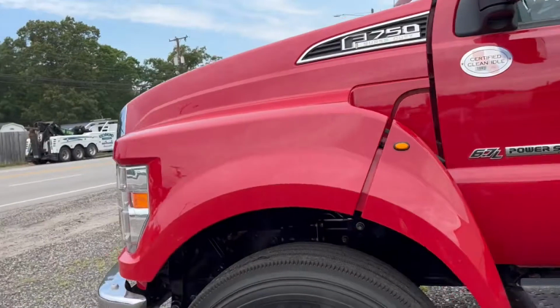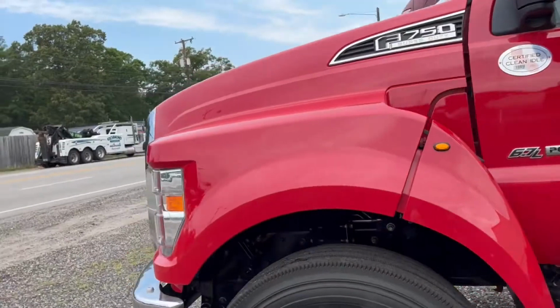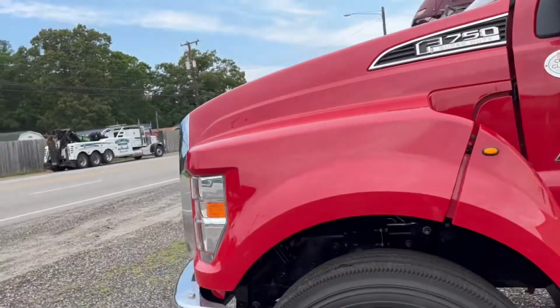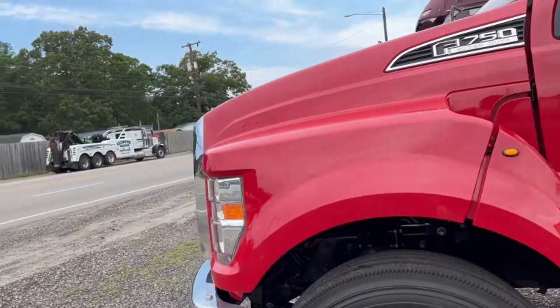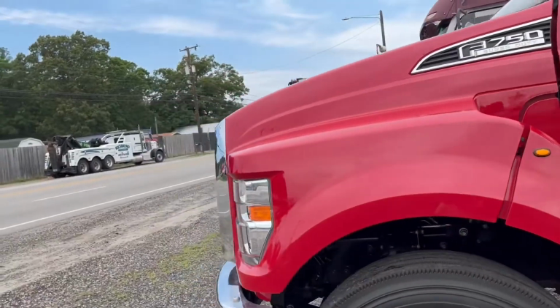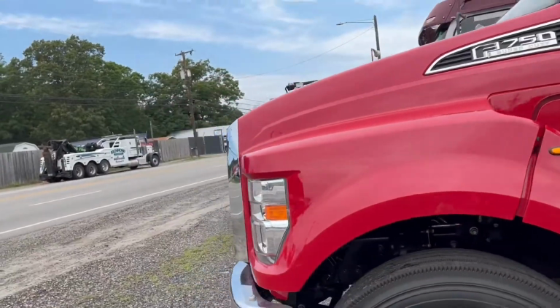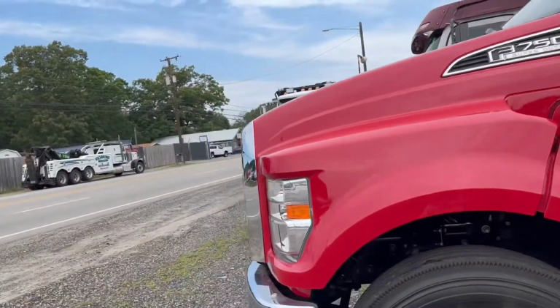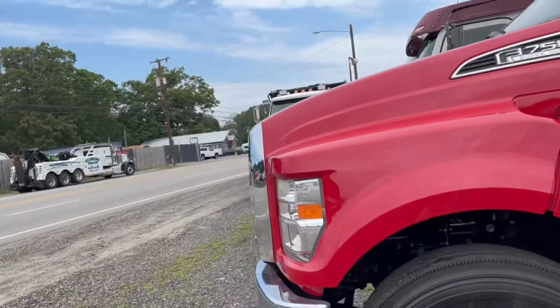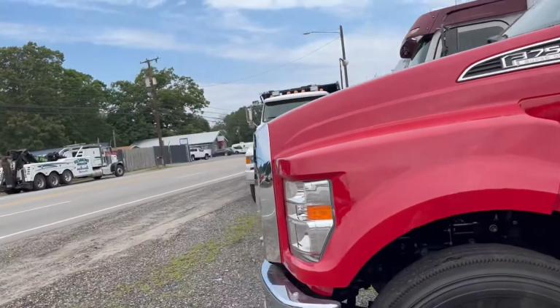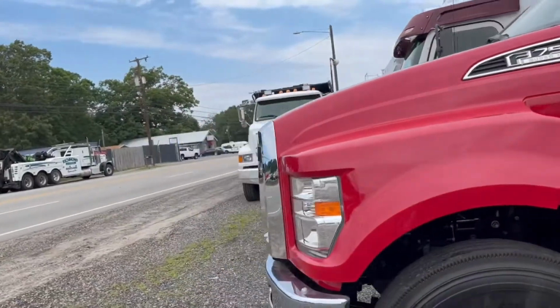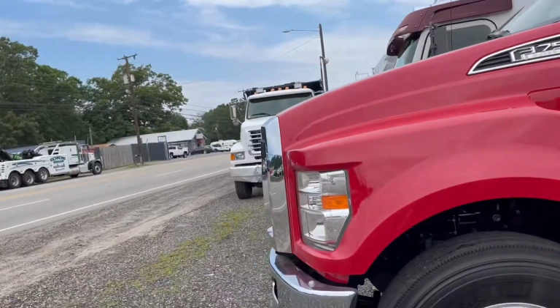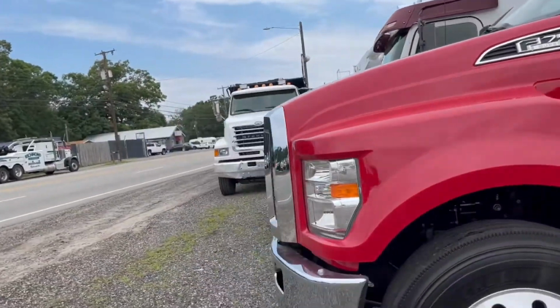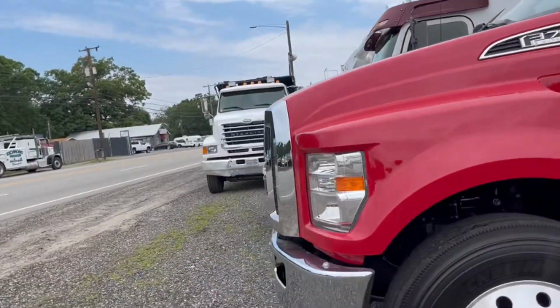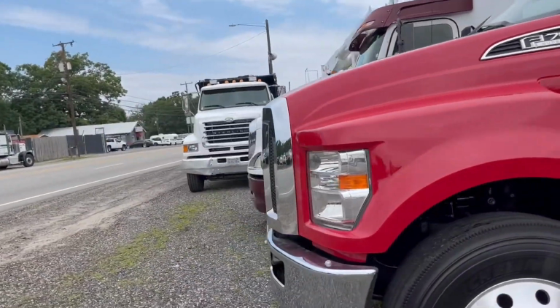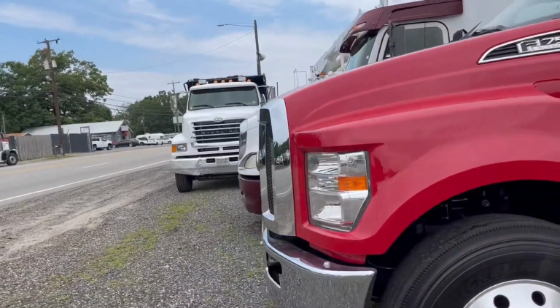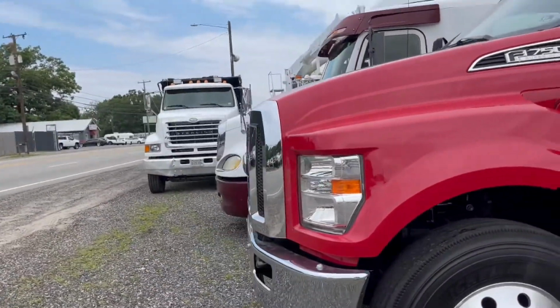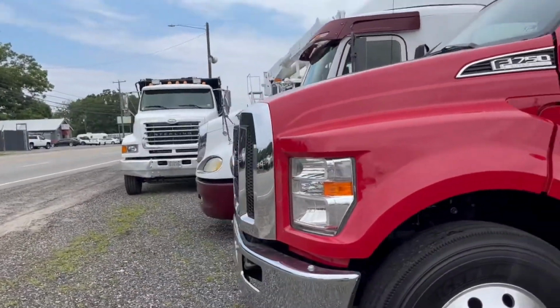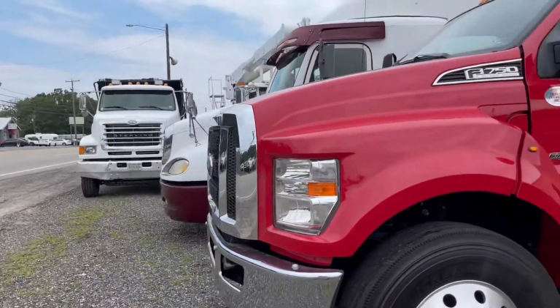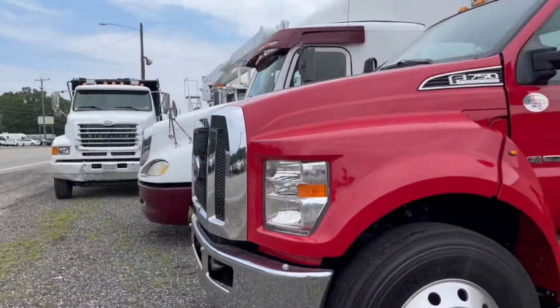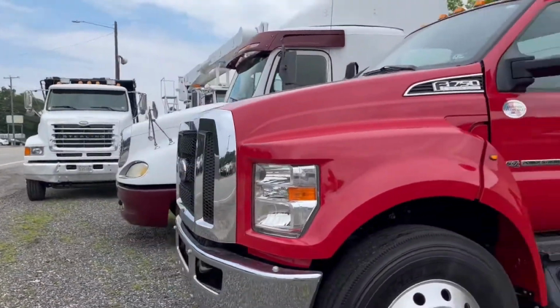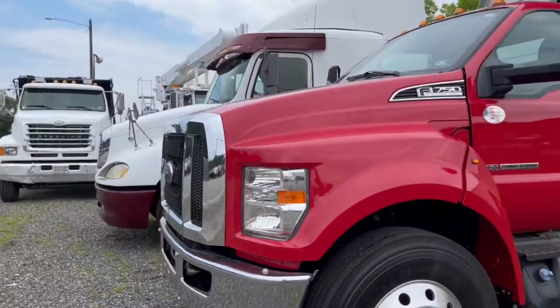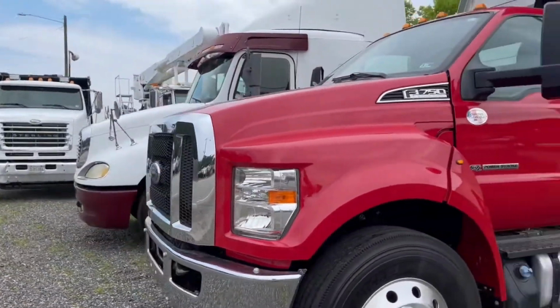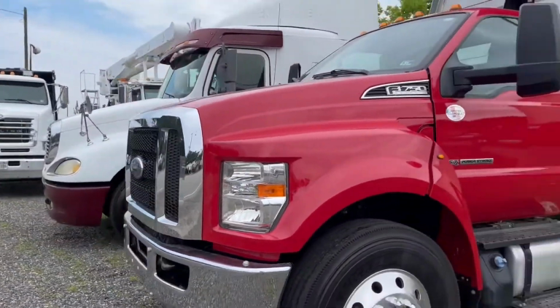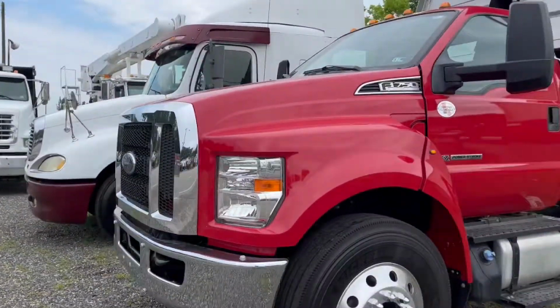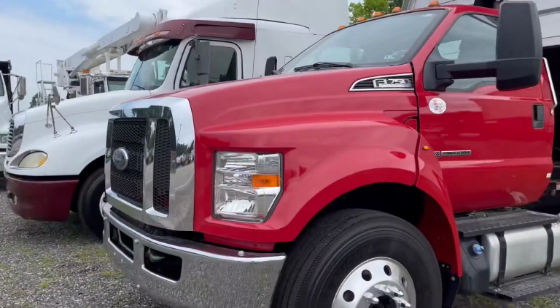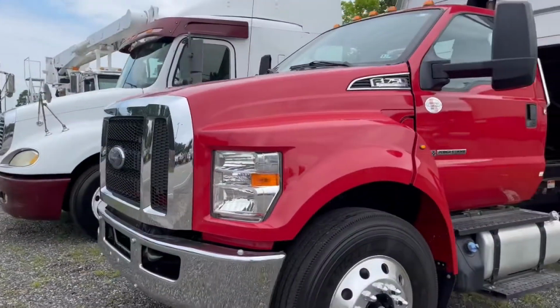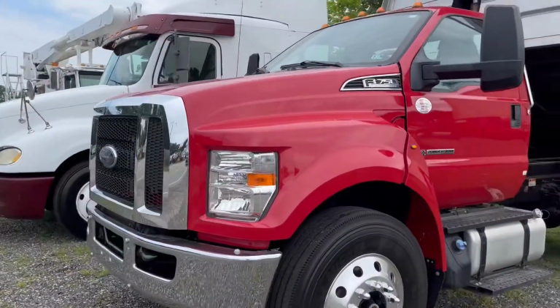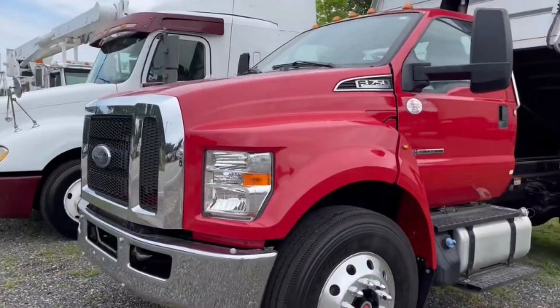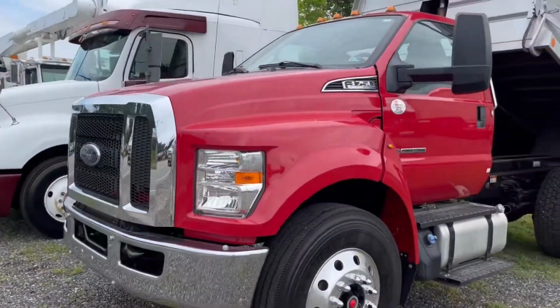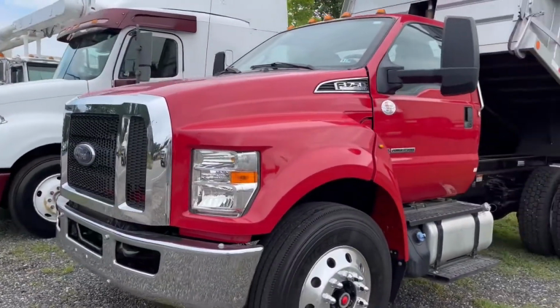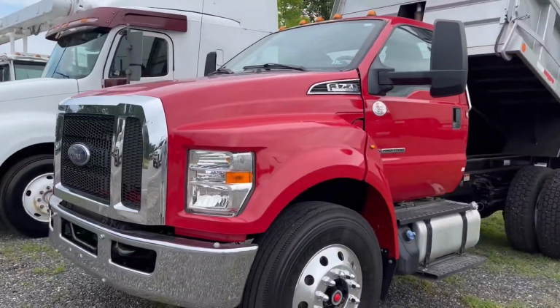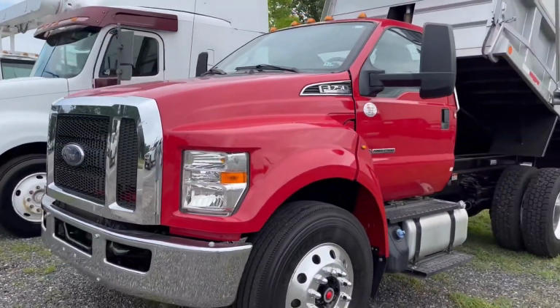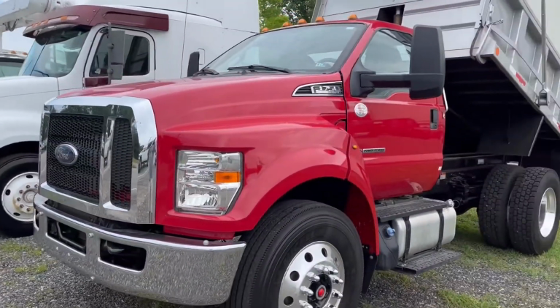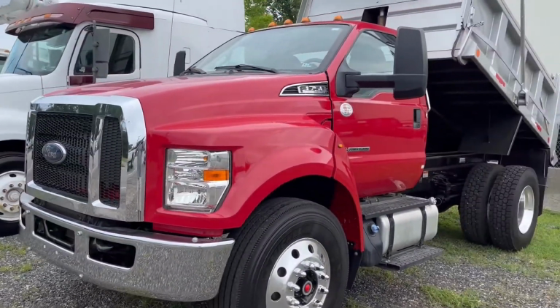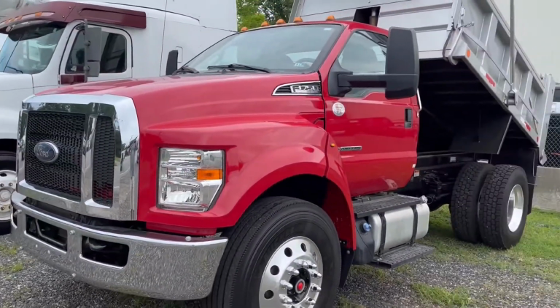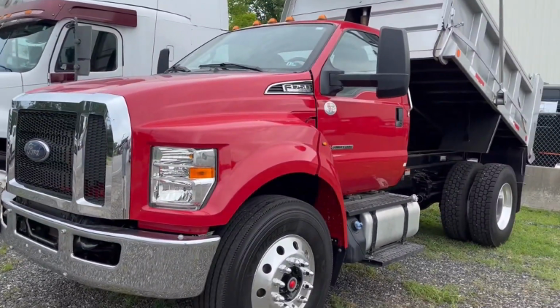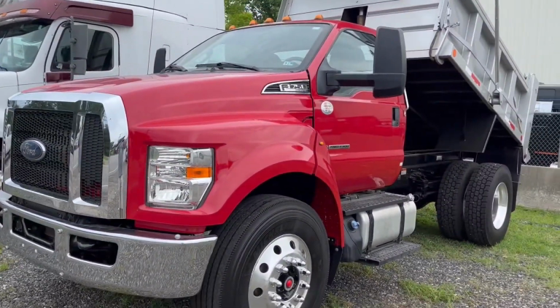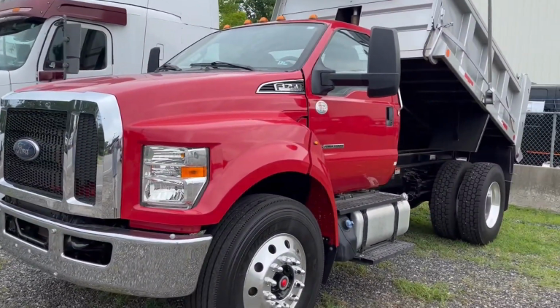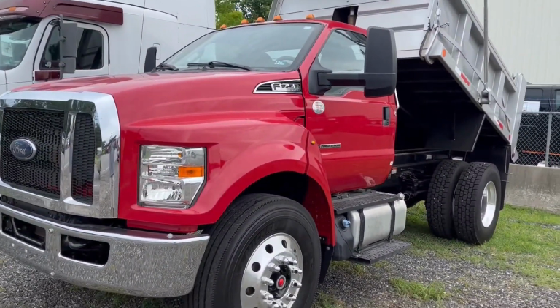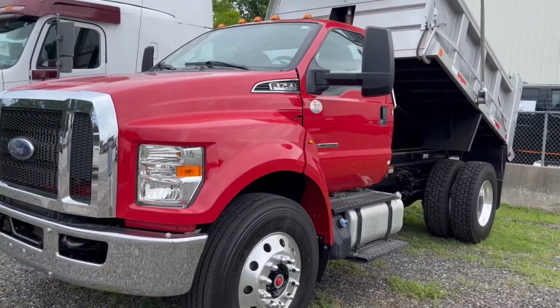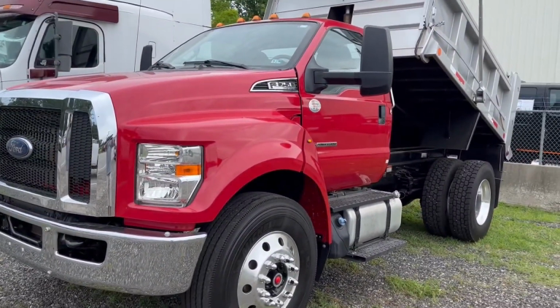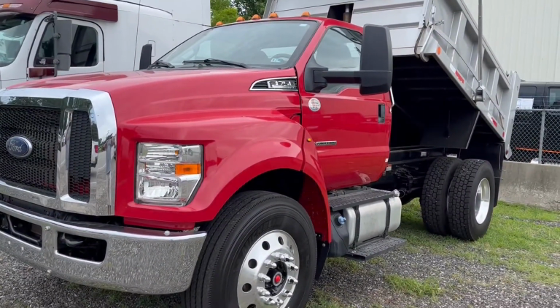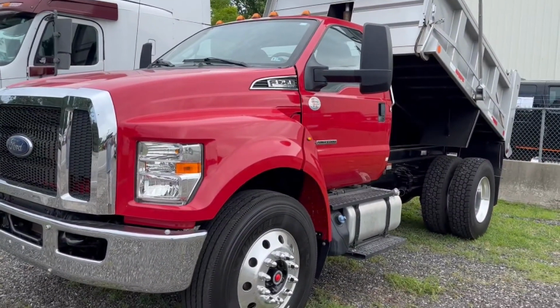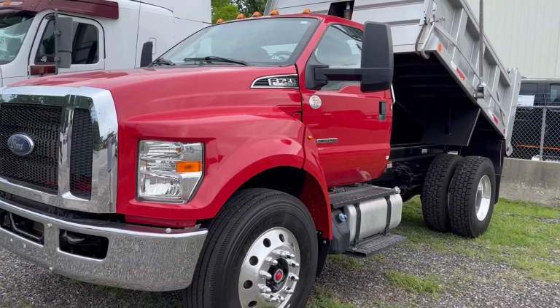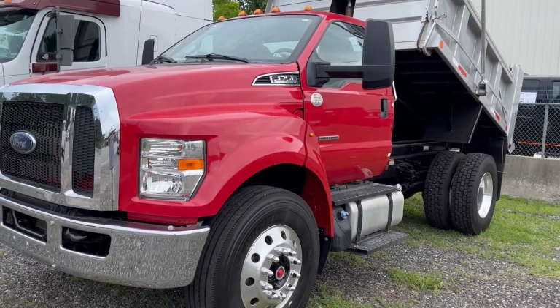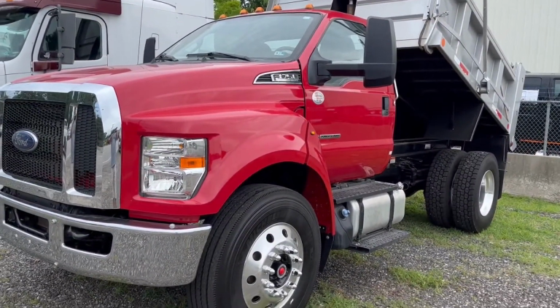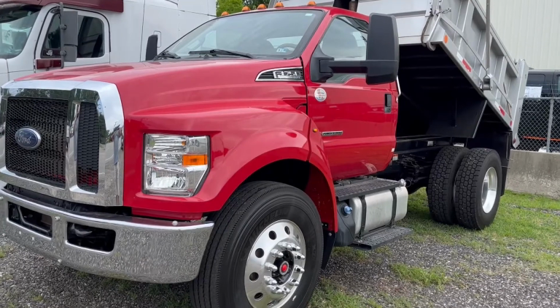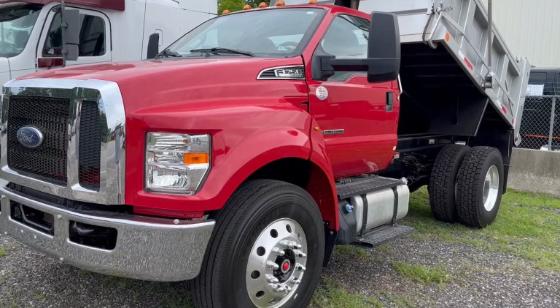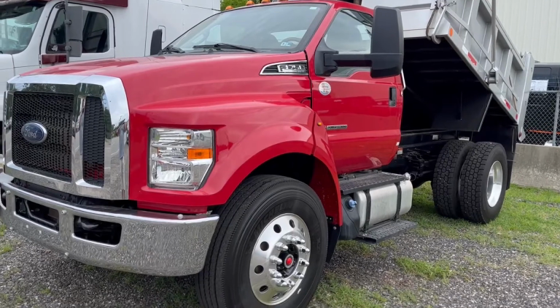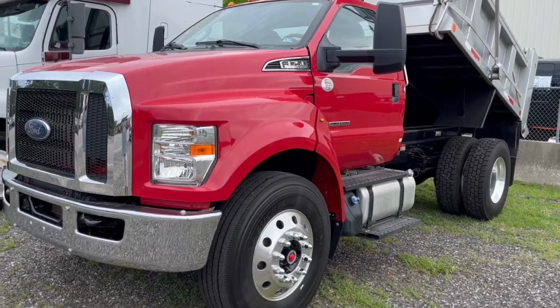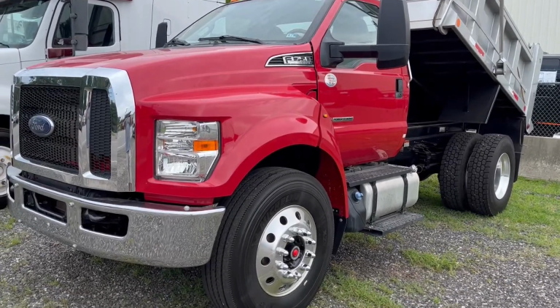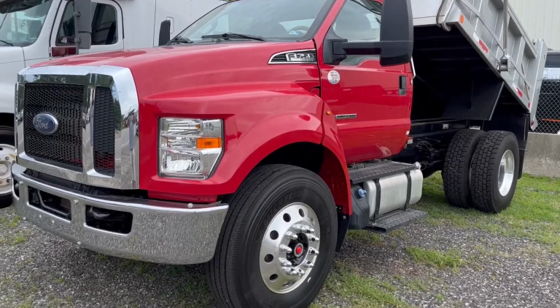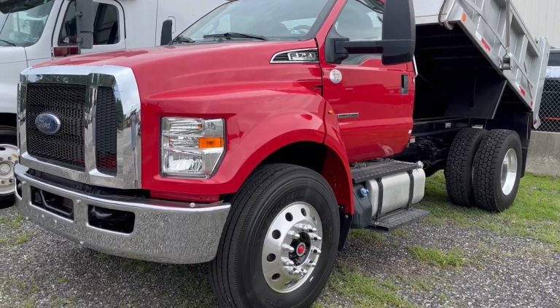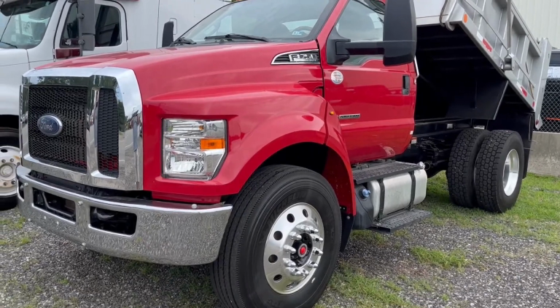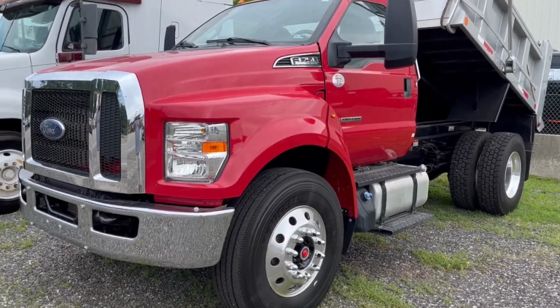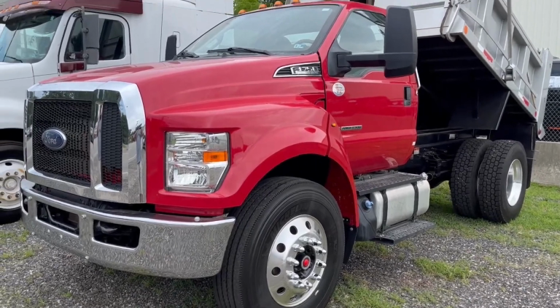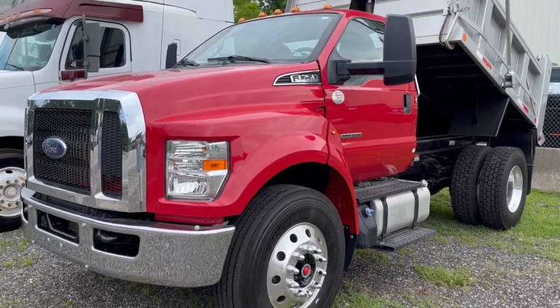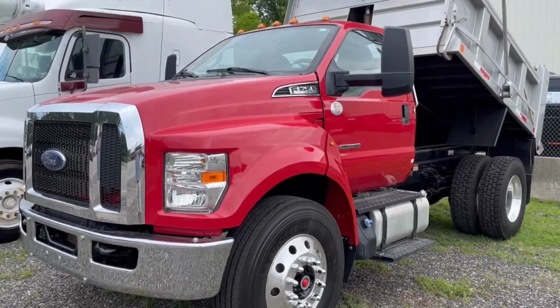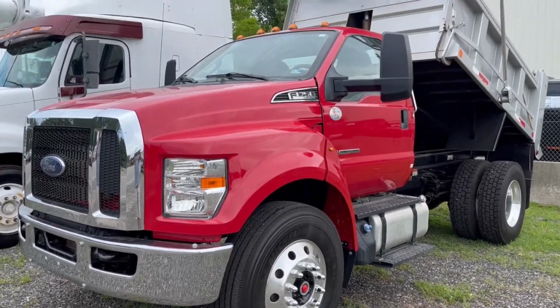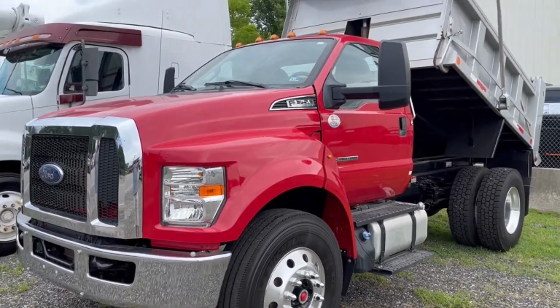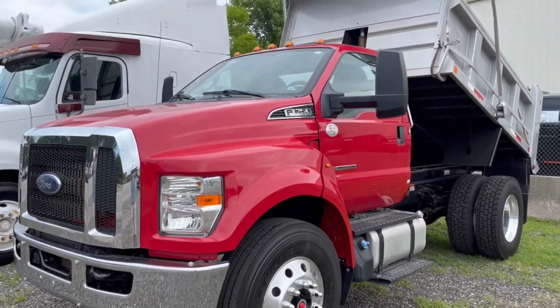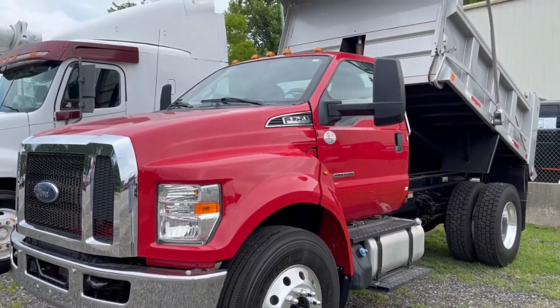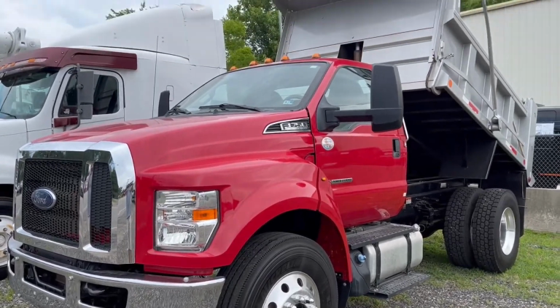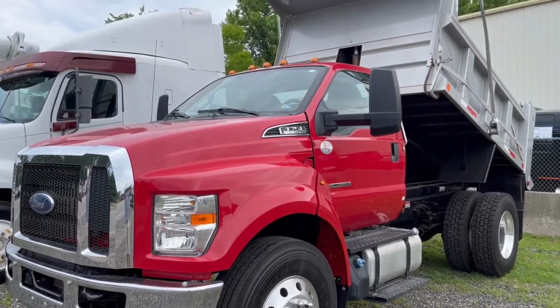Two super nice trucks in stock and available right now.